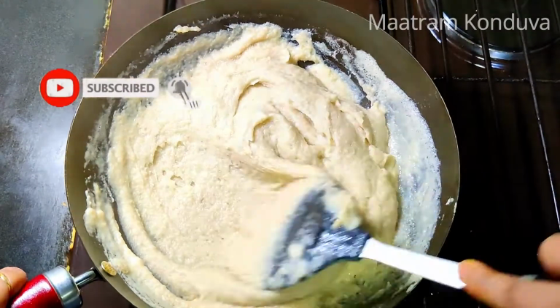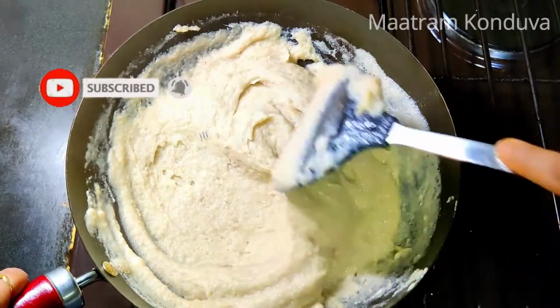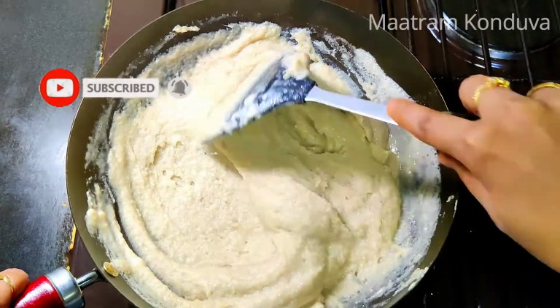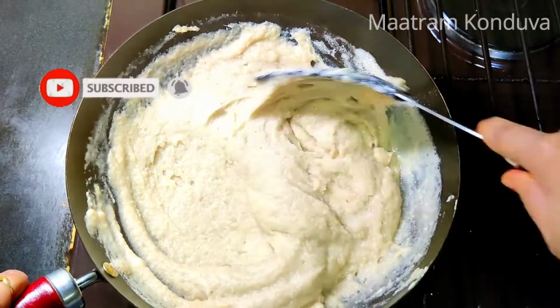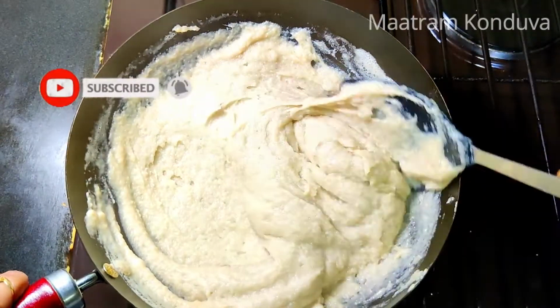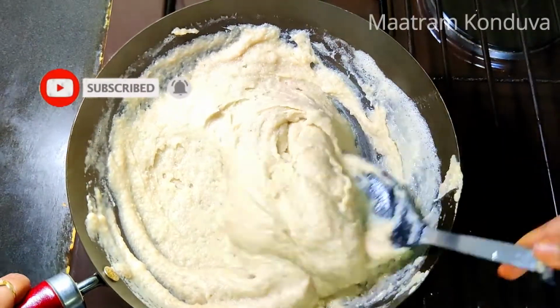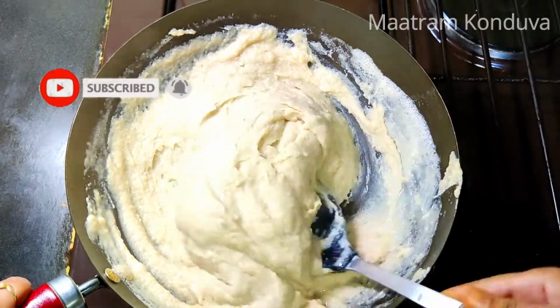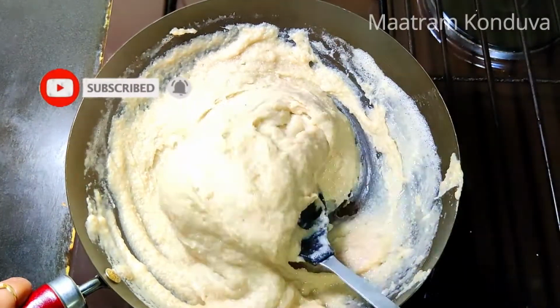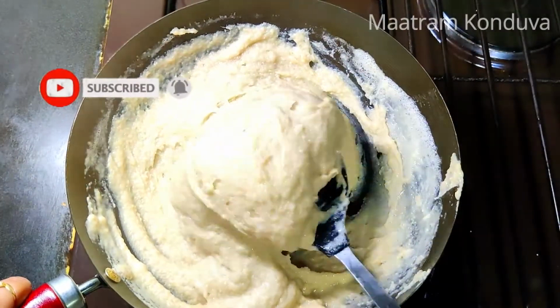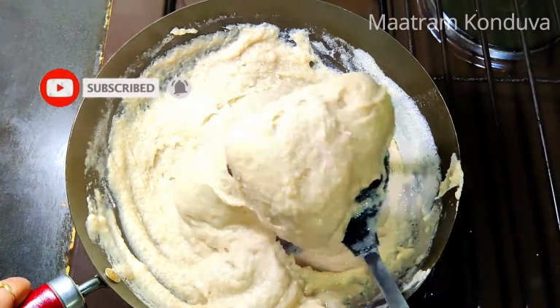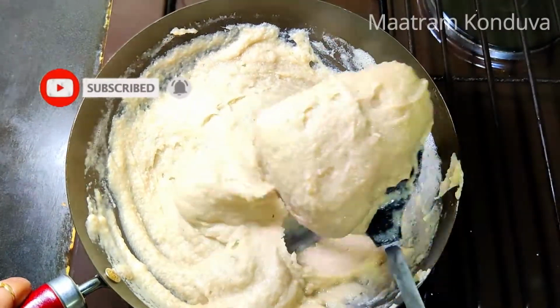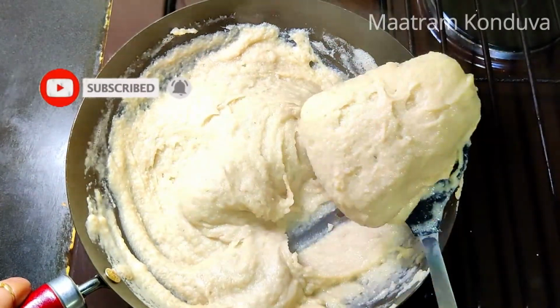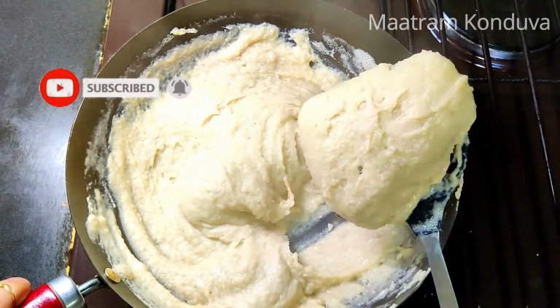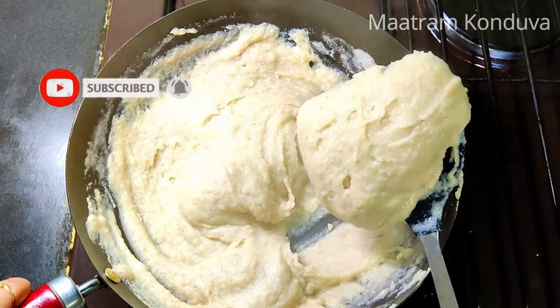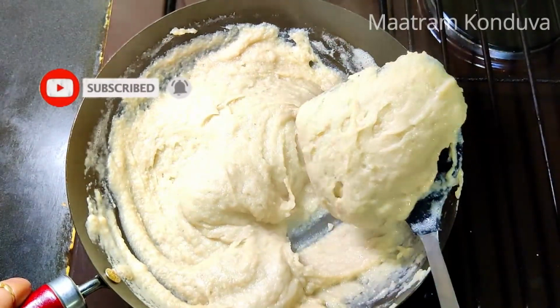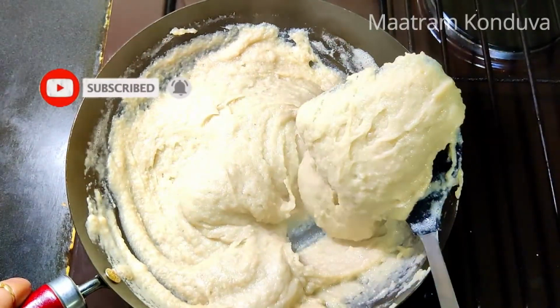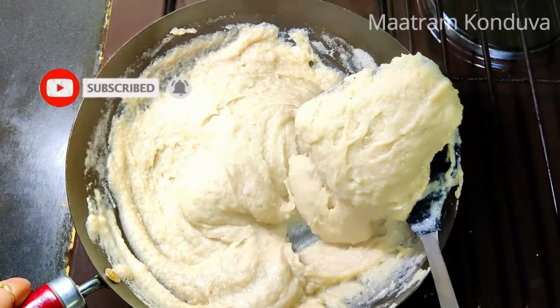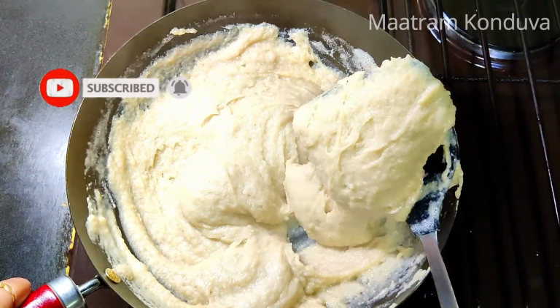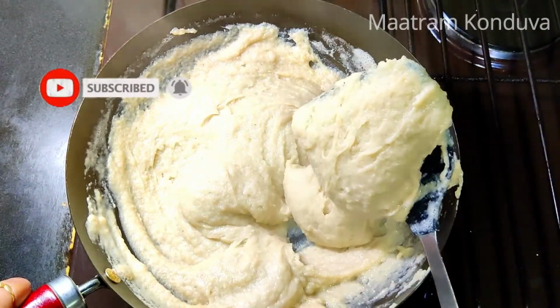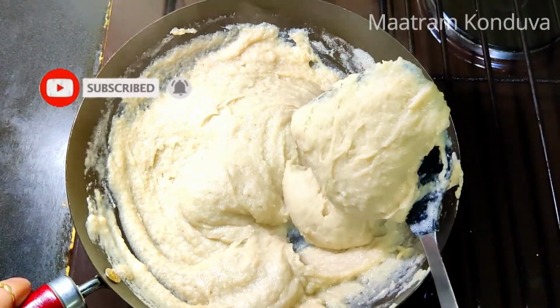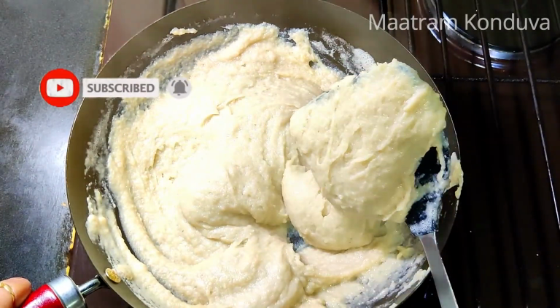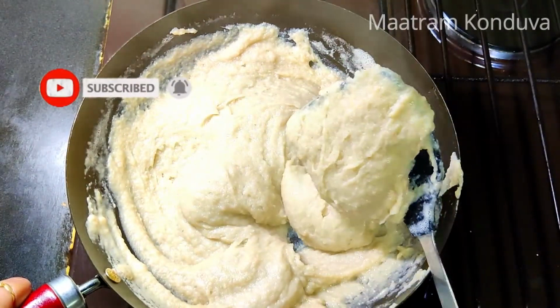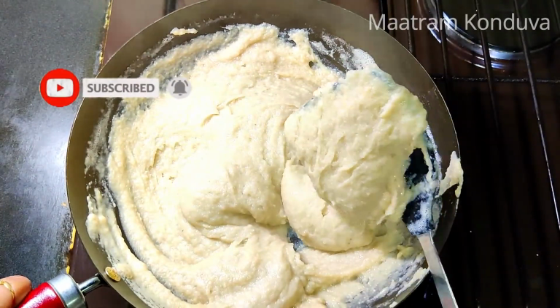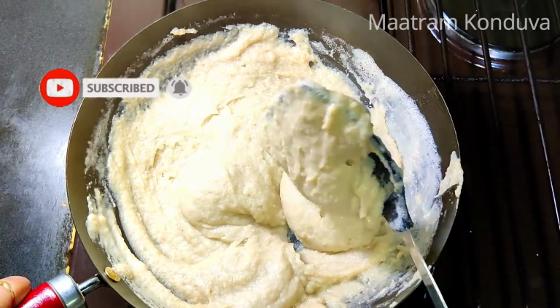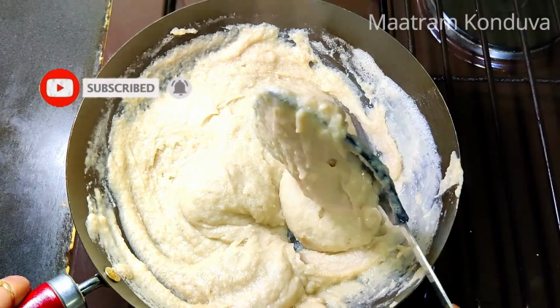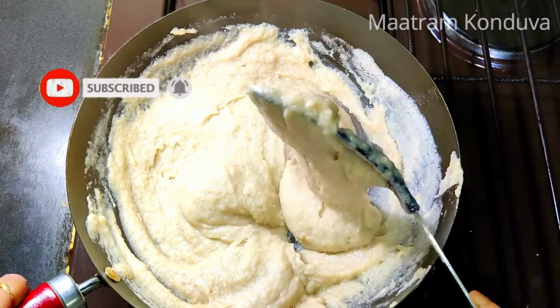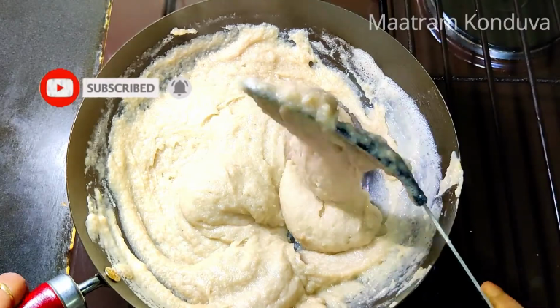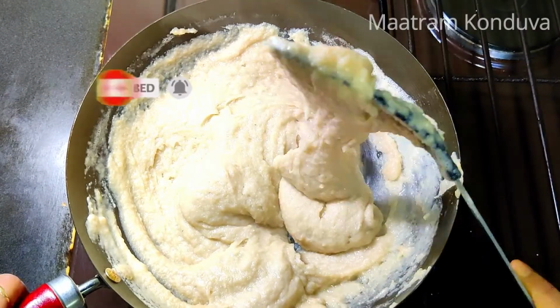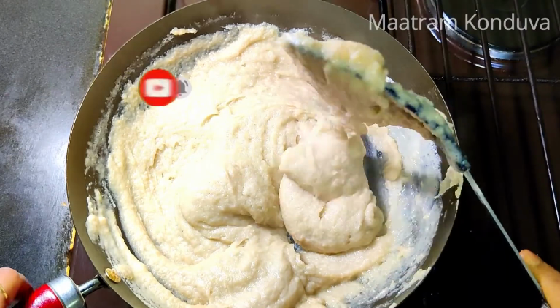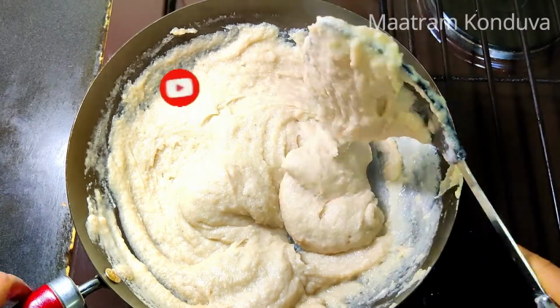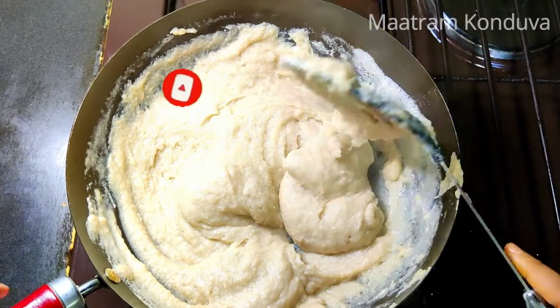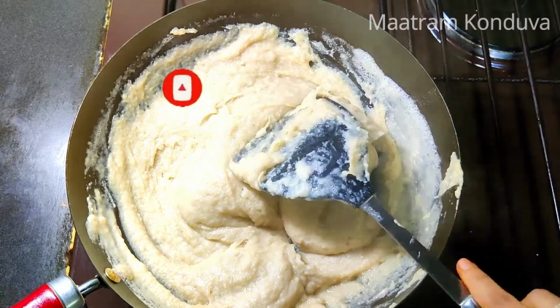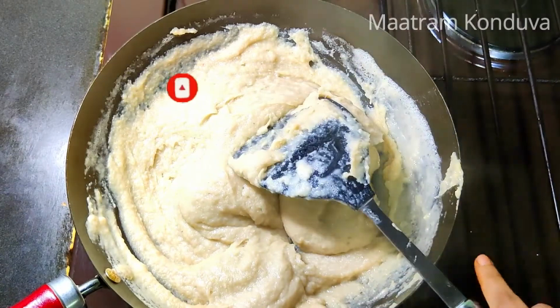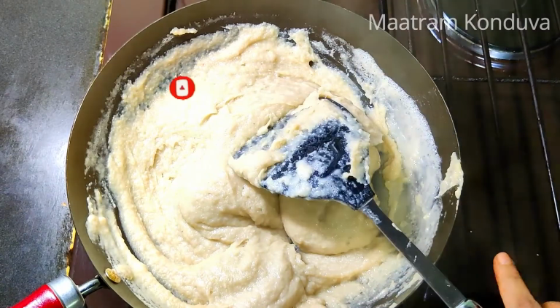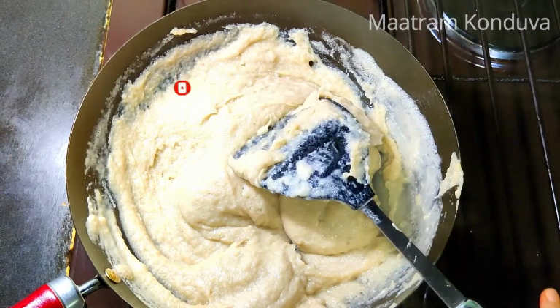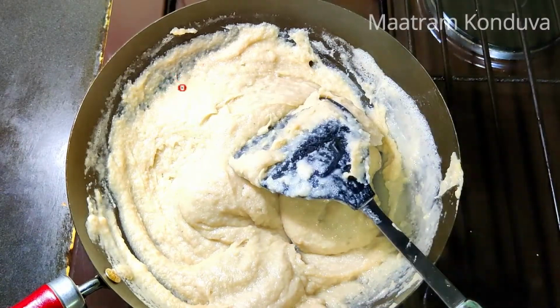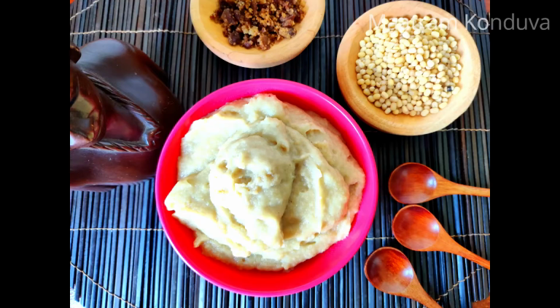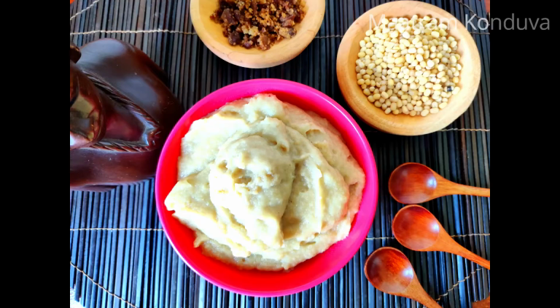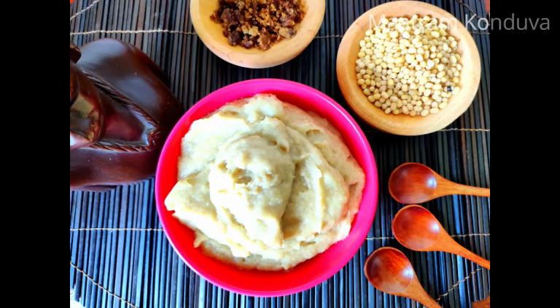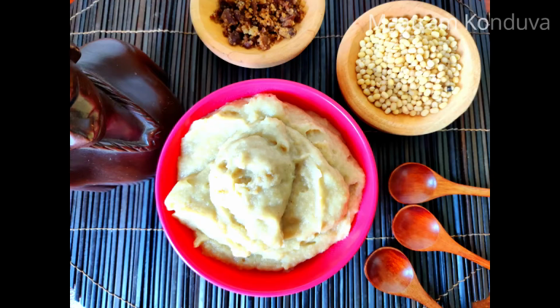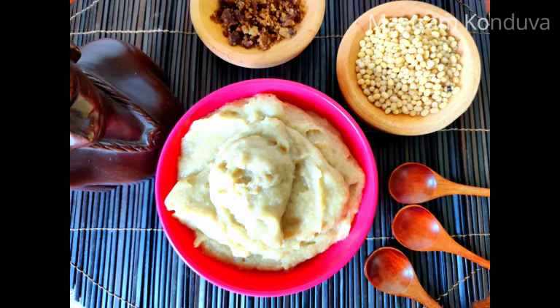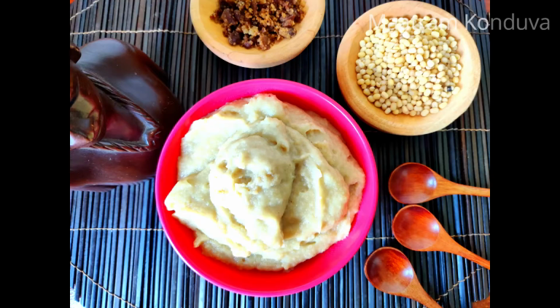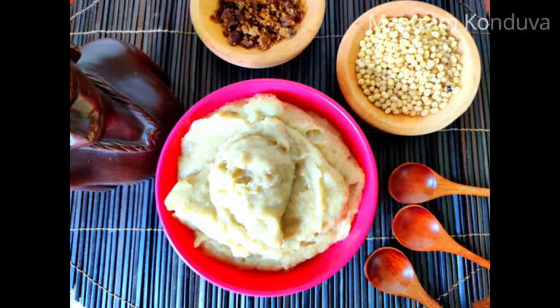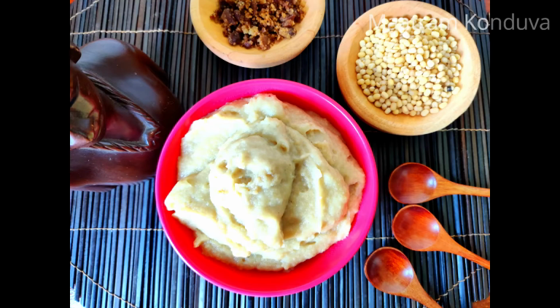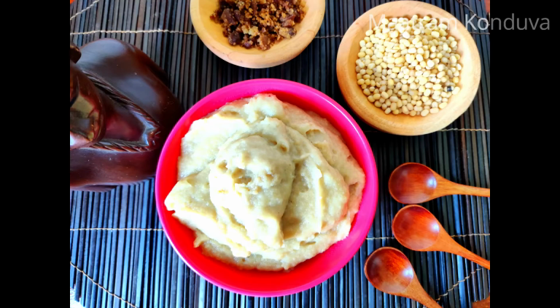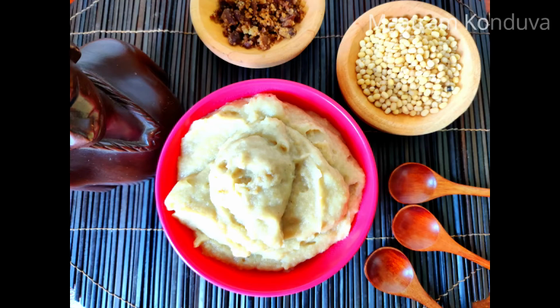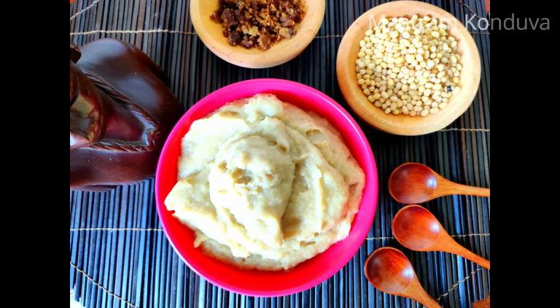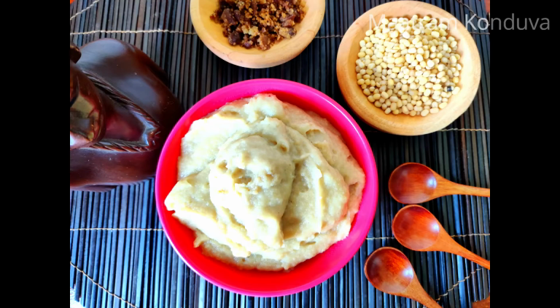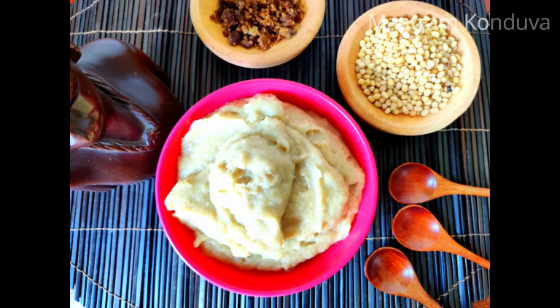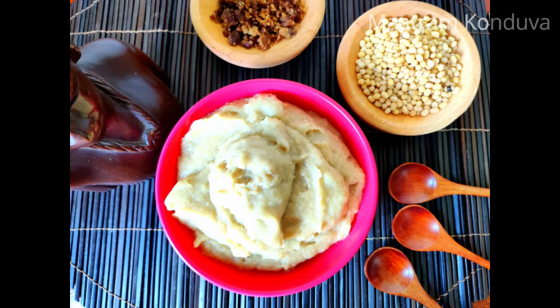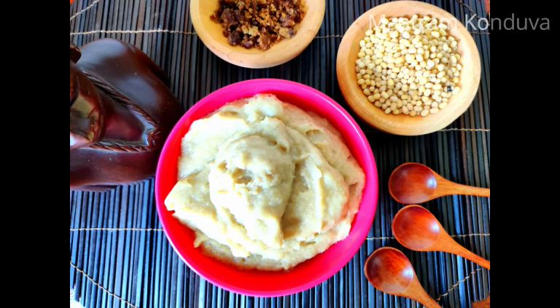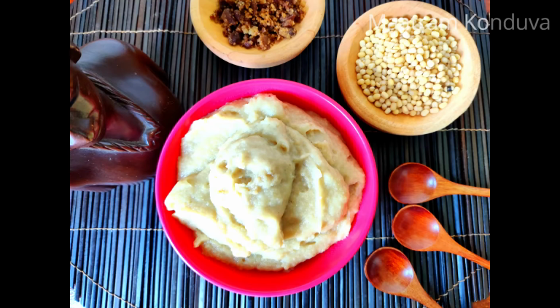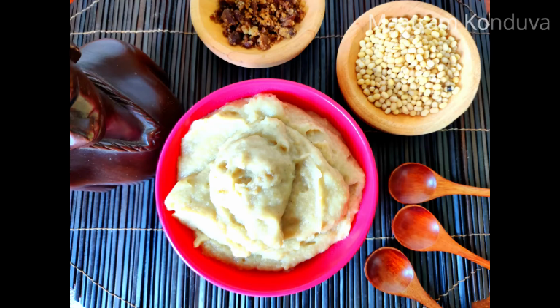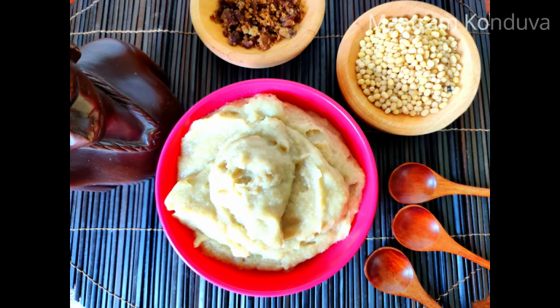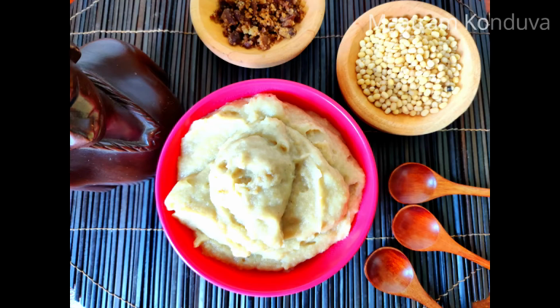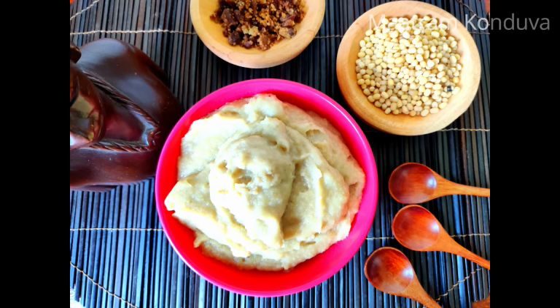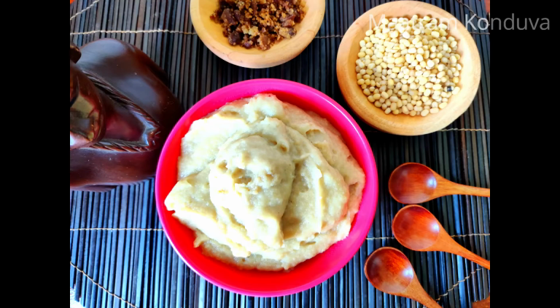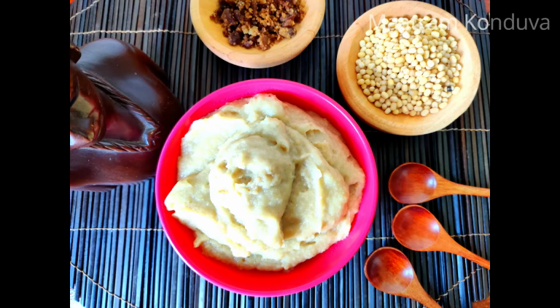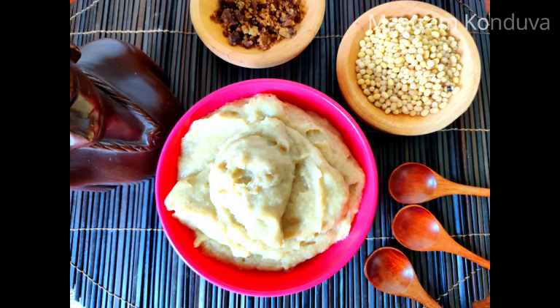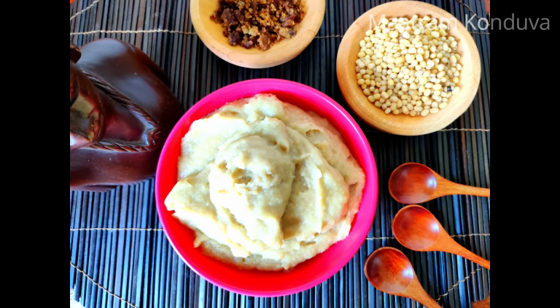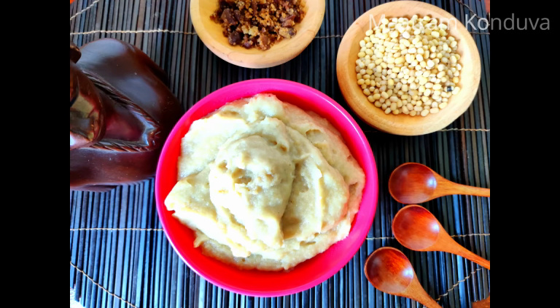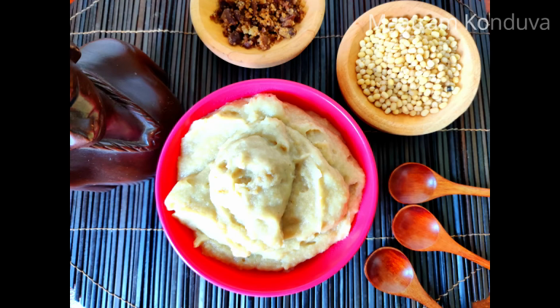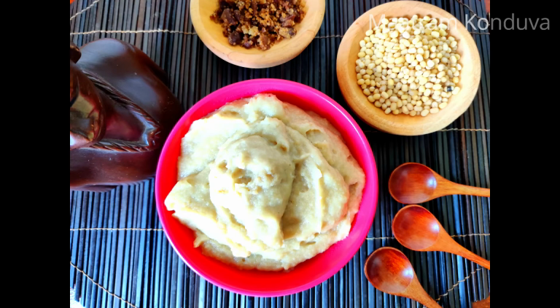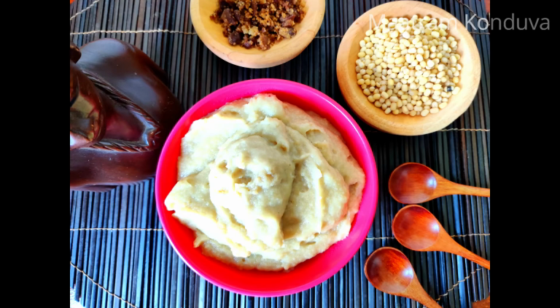Now let's eat from a serving bowl. Let's try this recipe for a while.